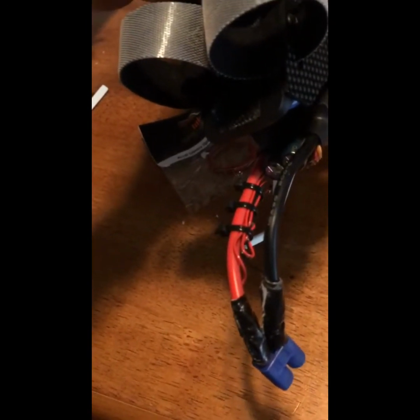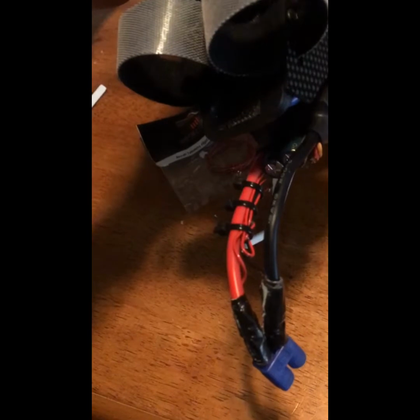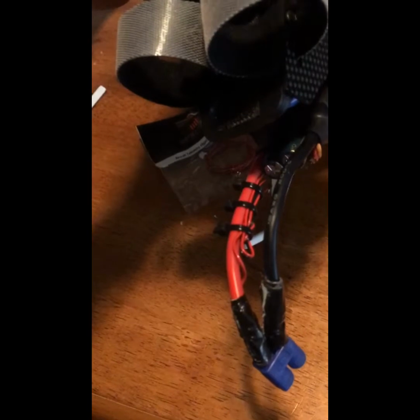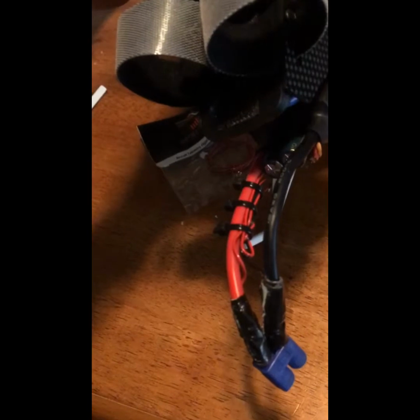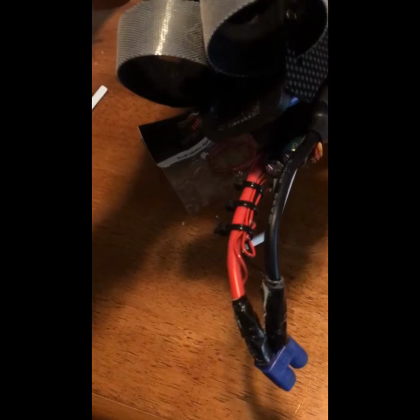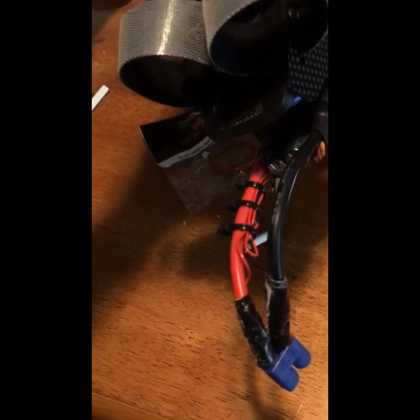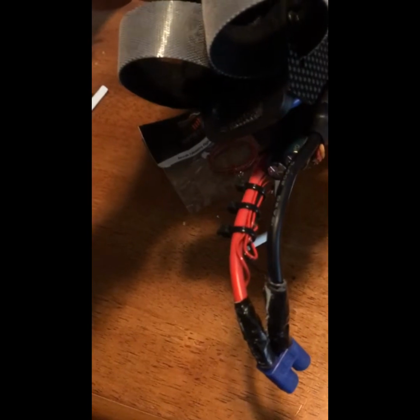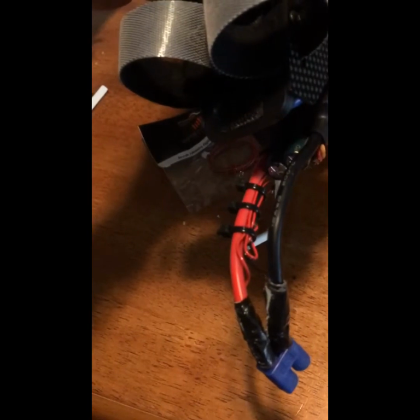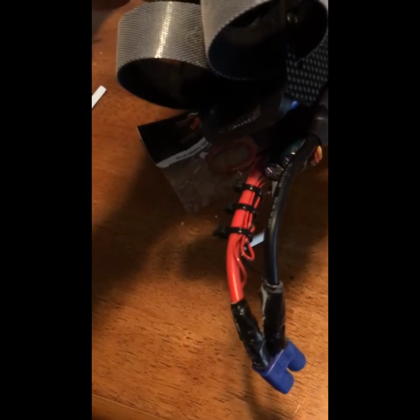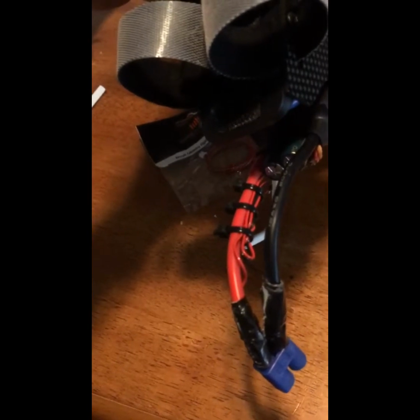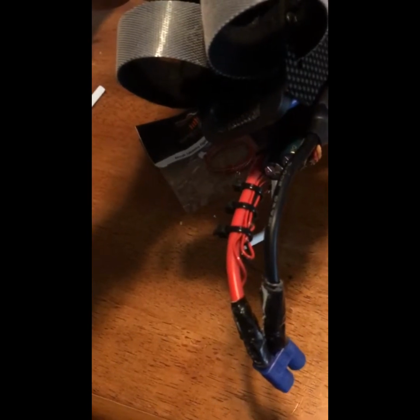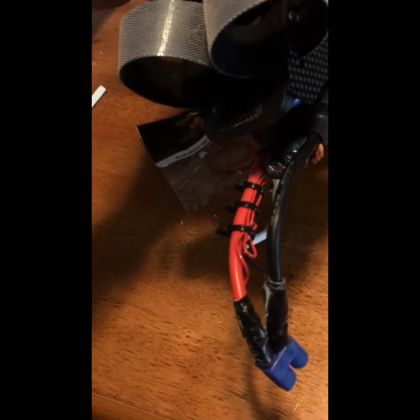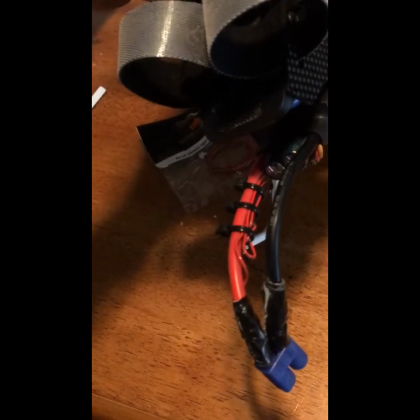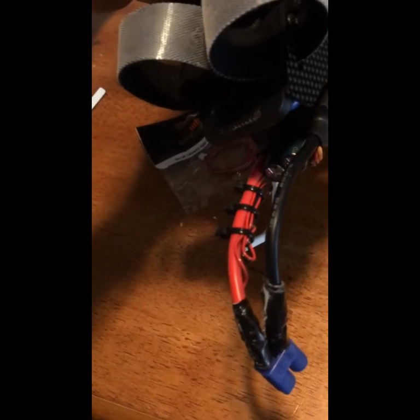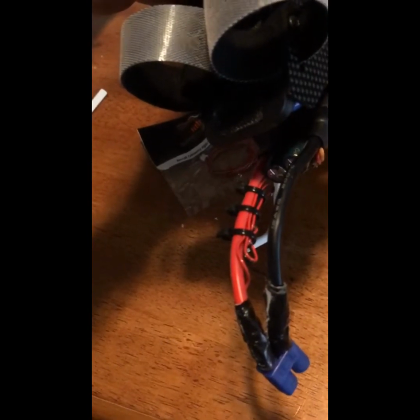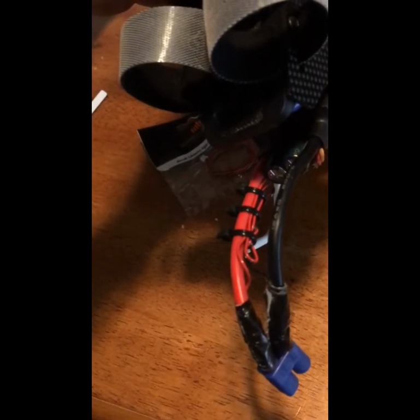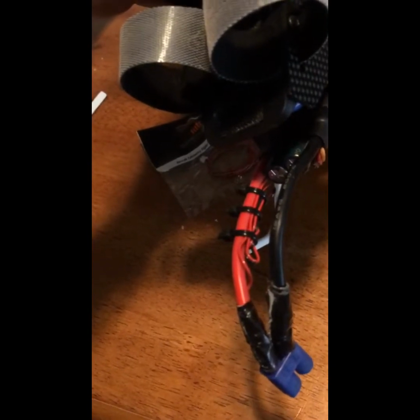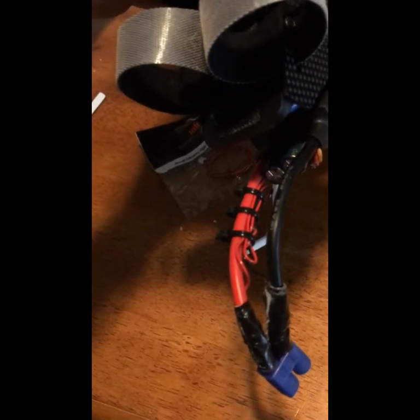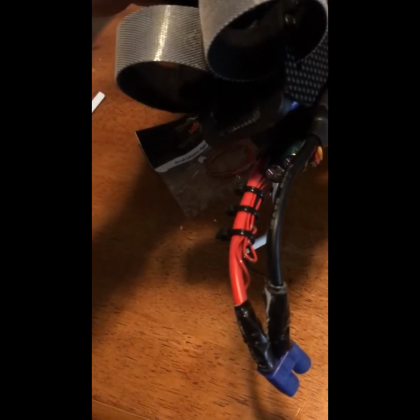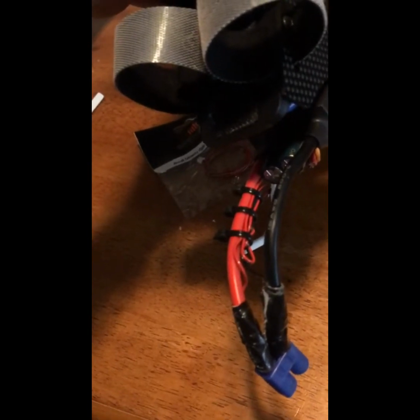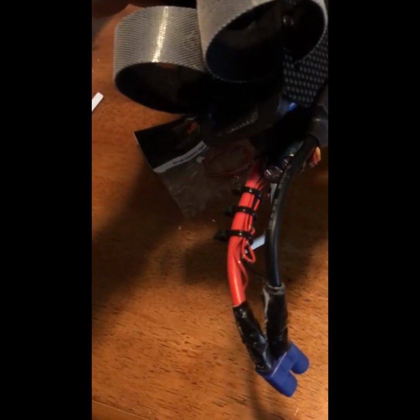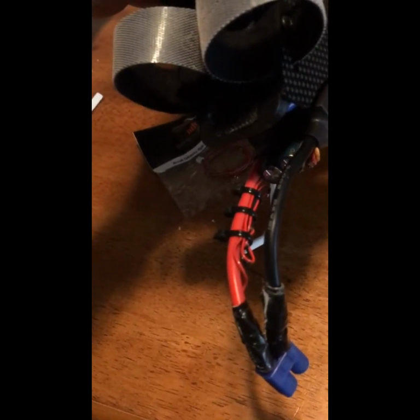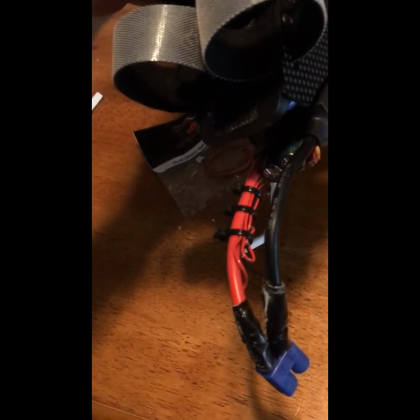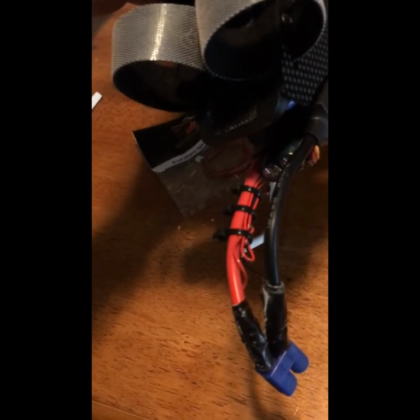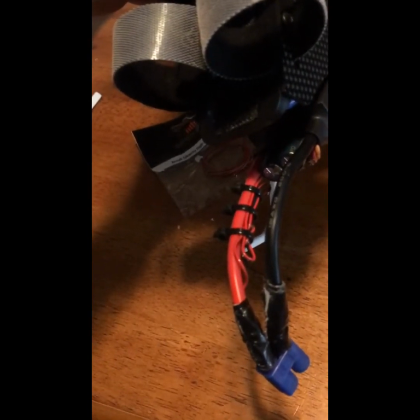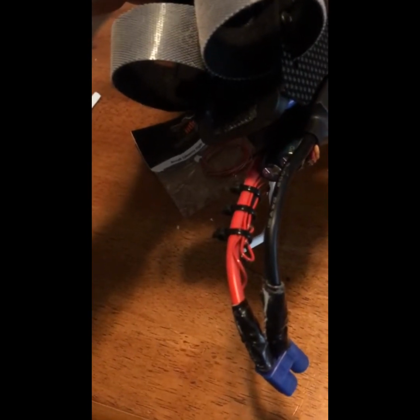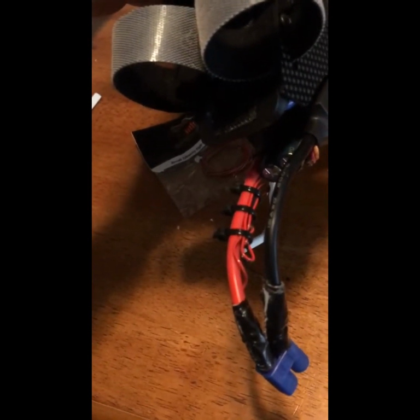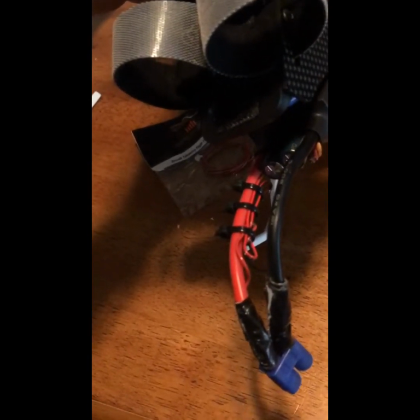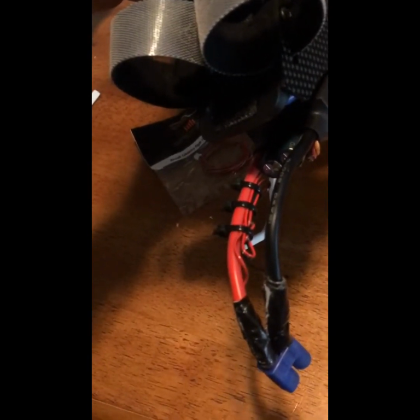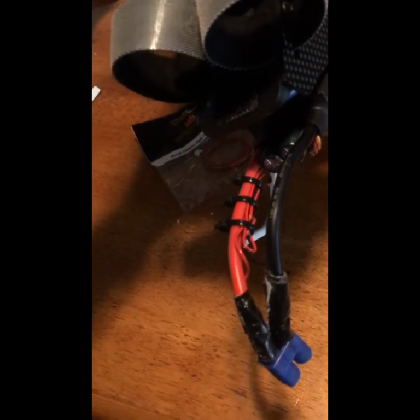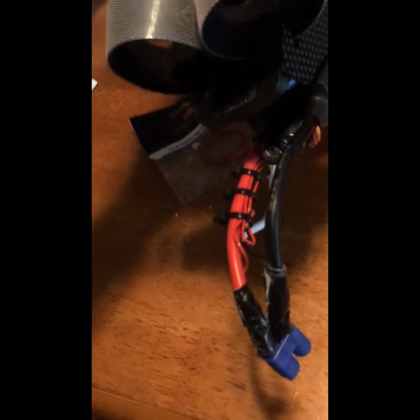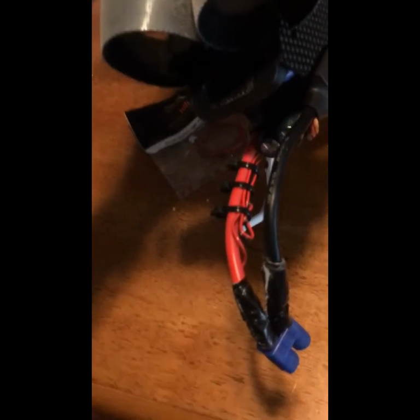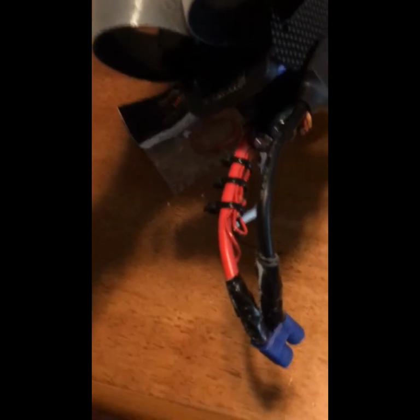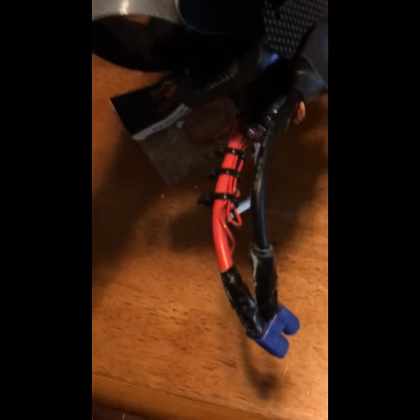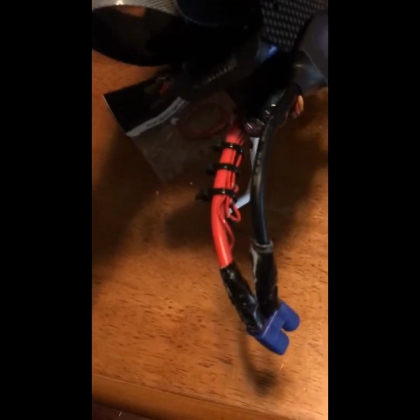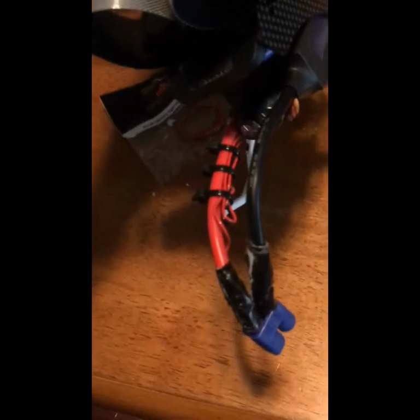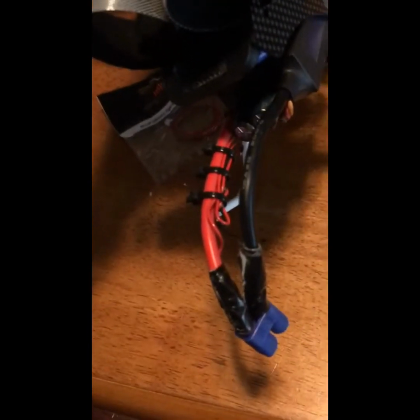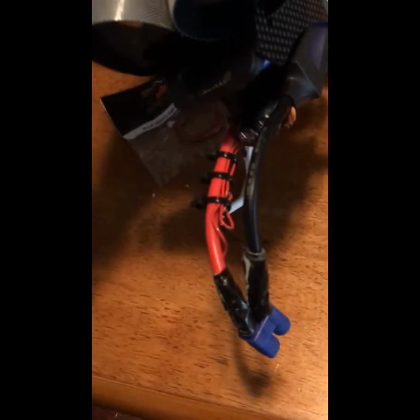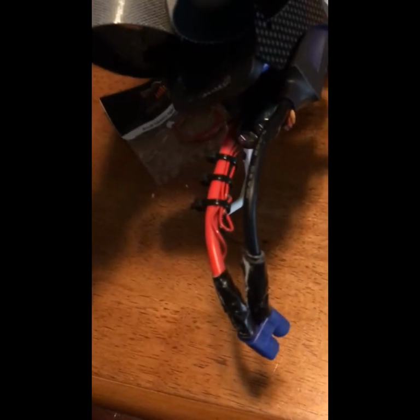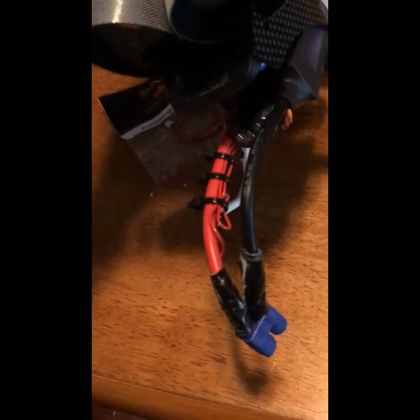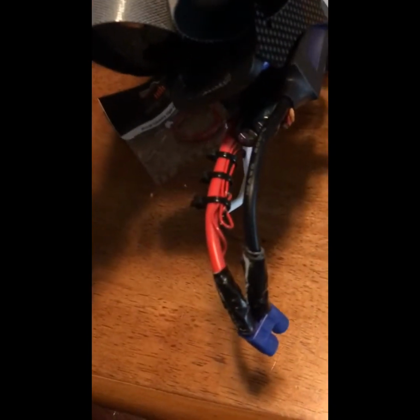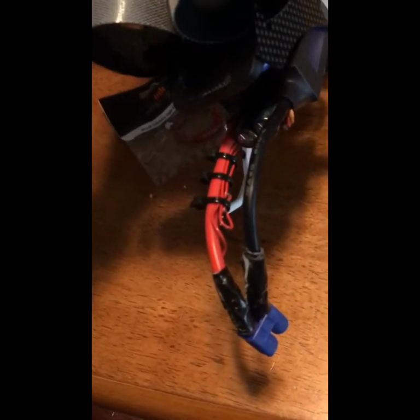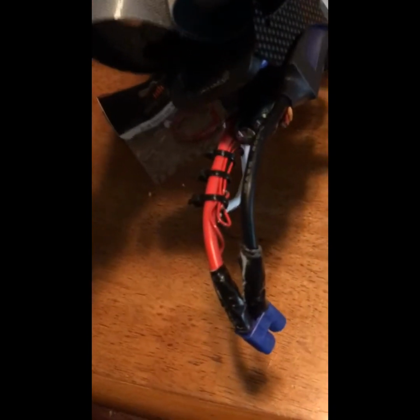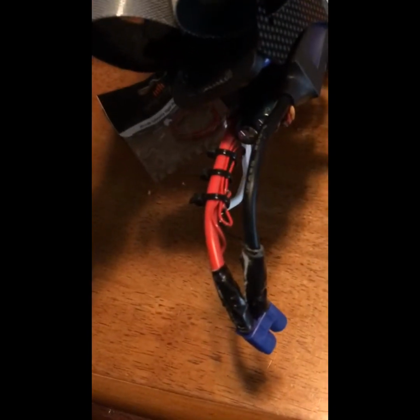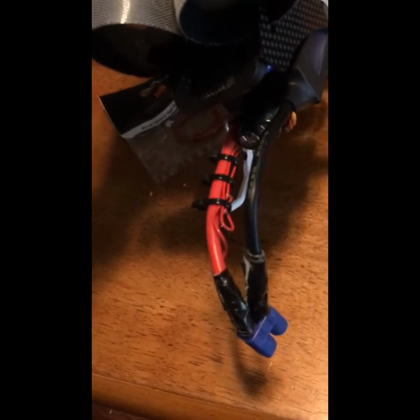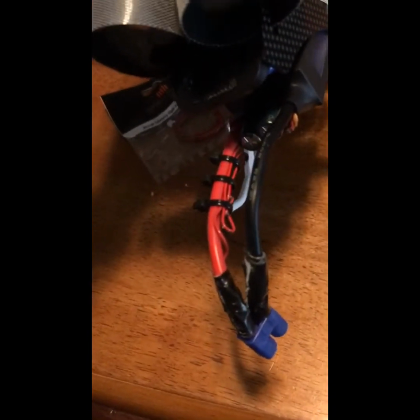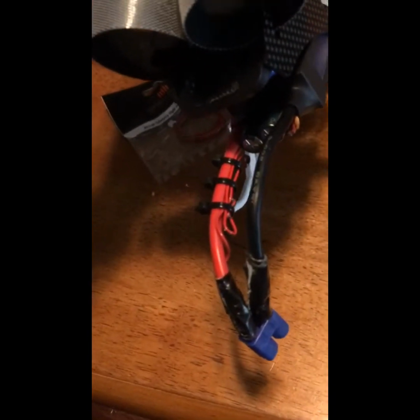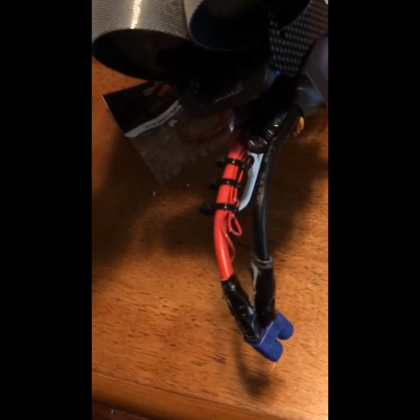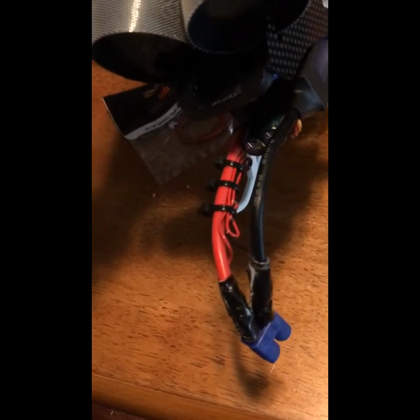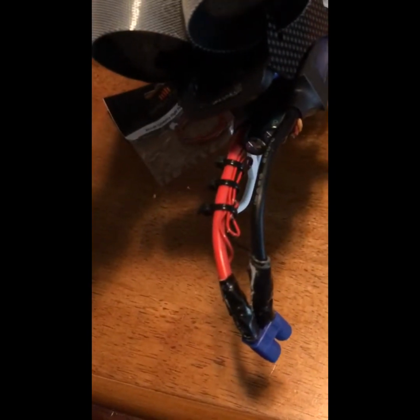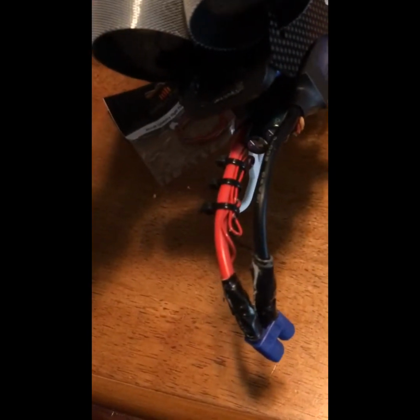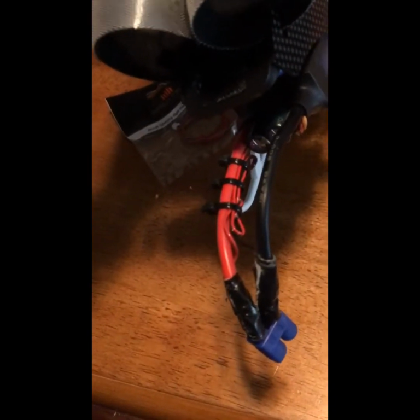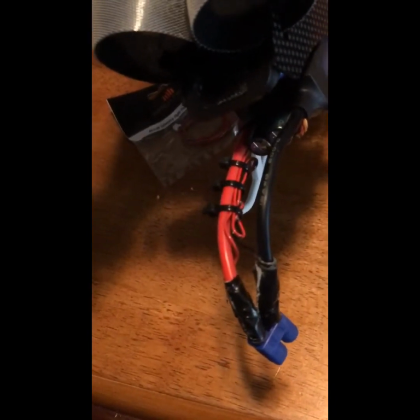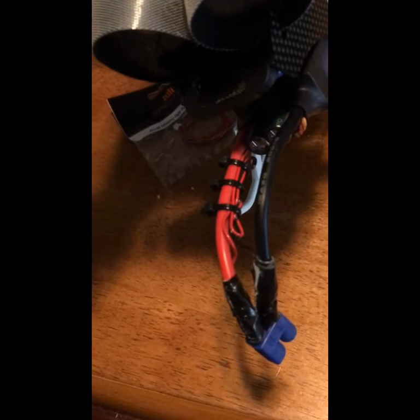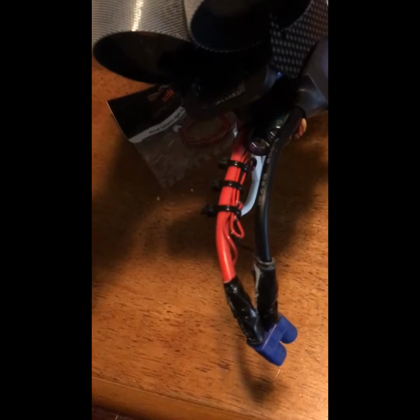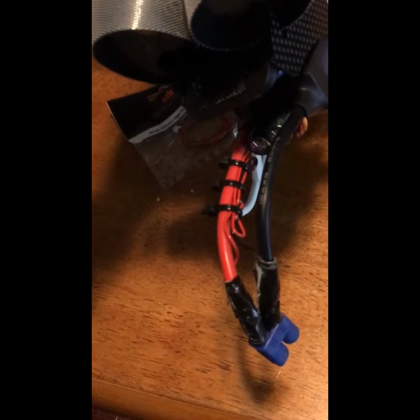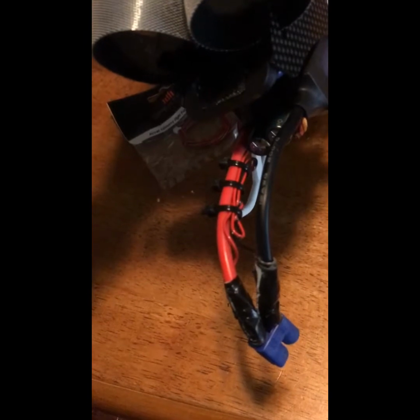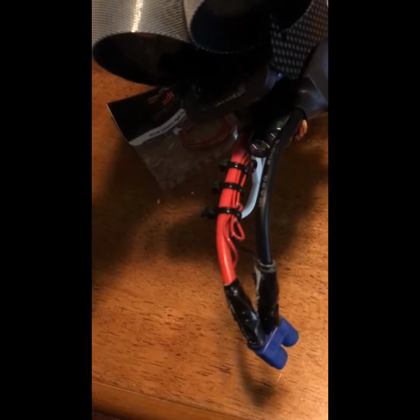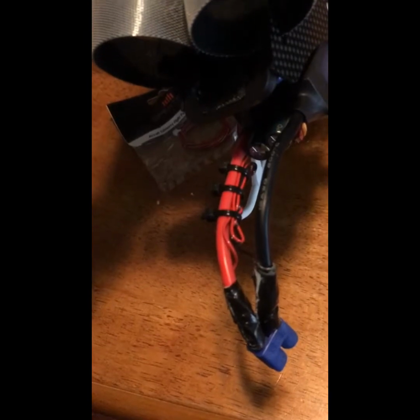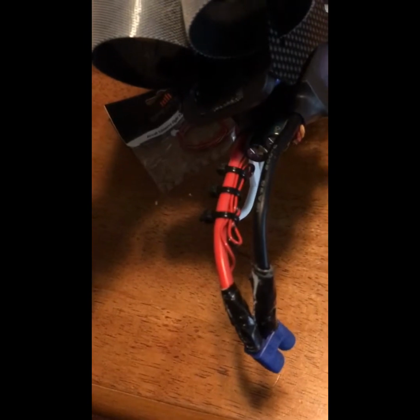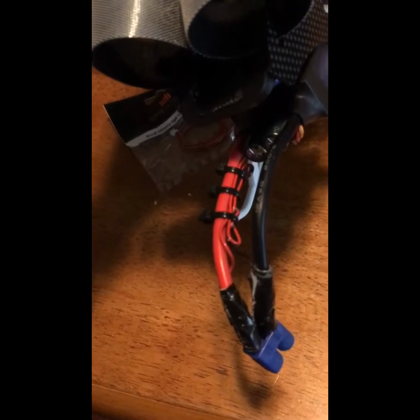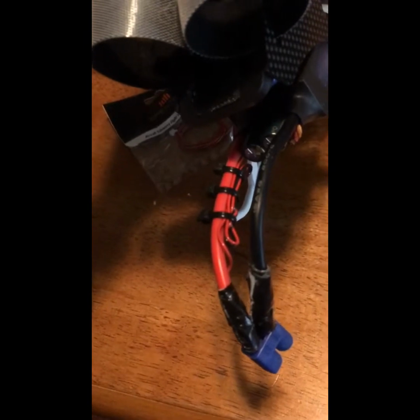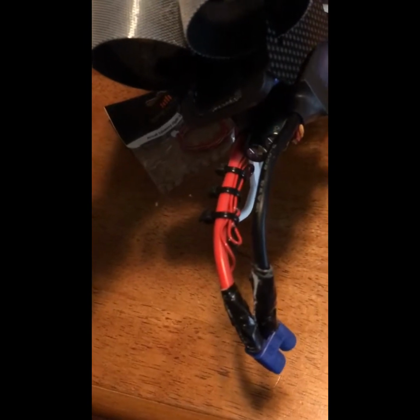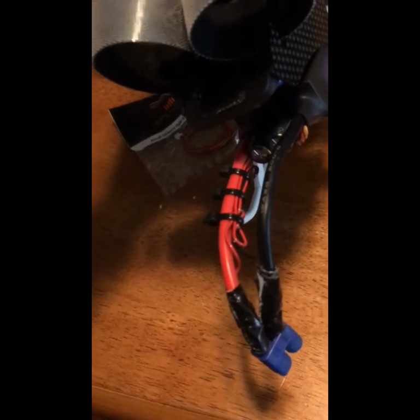I probably could have done this a little slicker if I had used some shrink tubing and slid it down after. Maybe I'll try that this time.